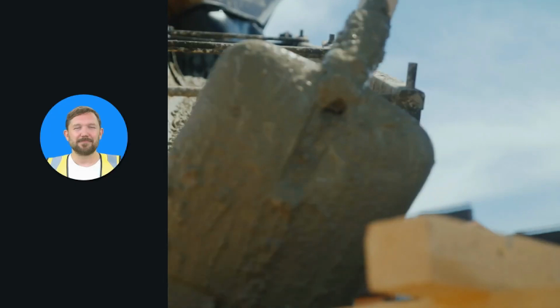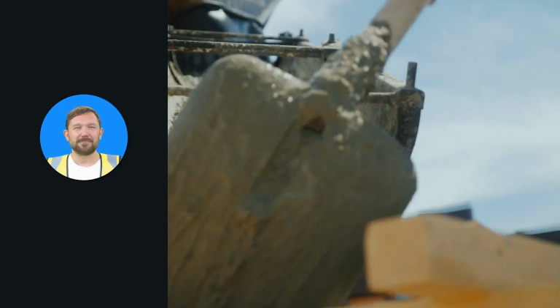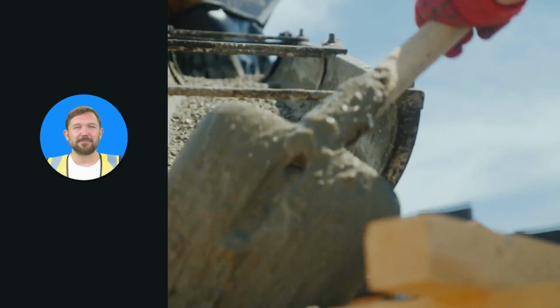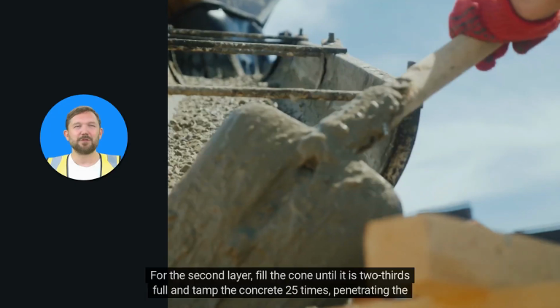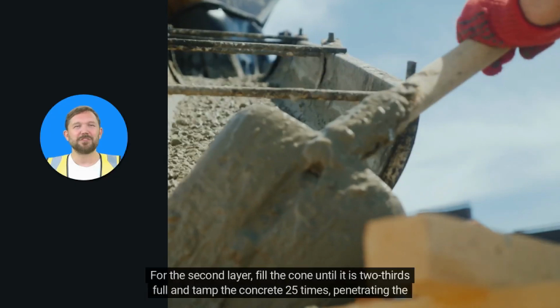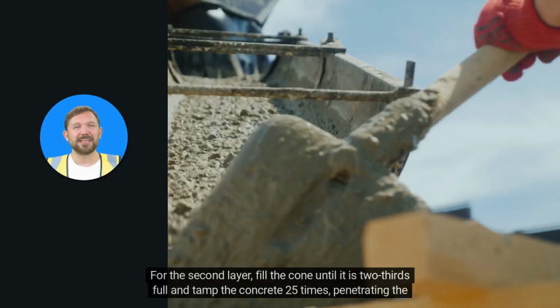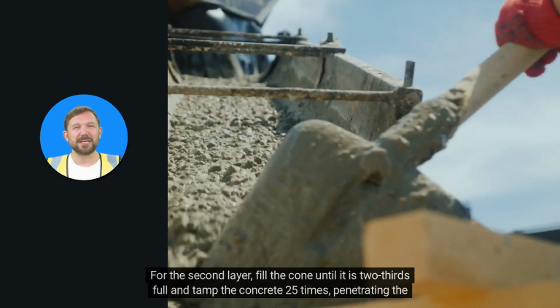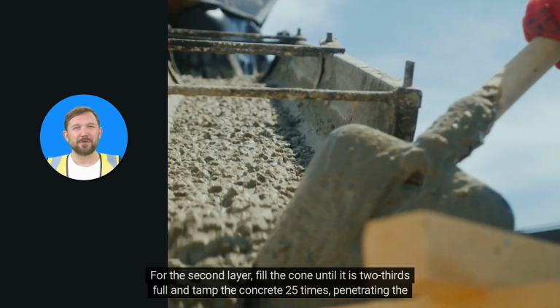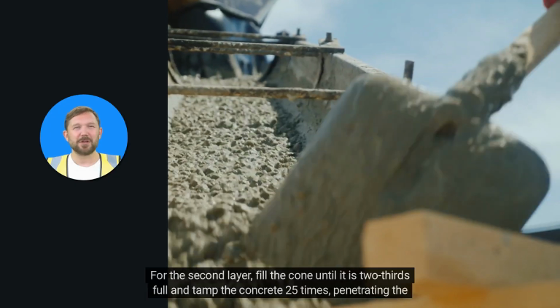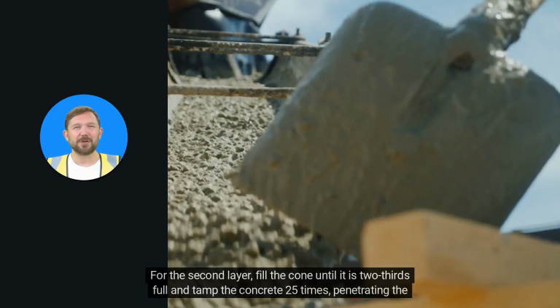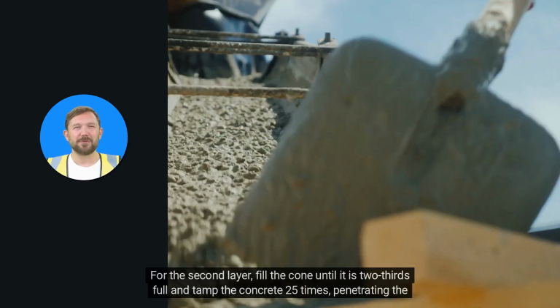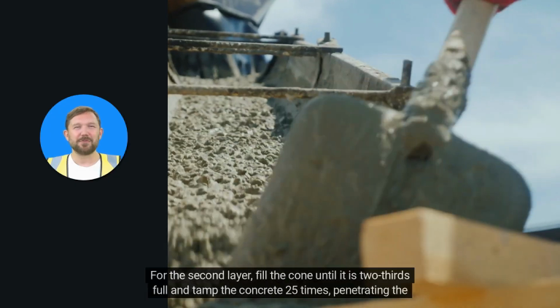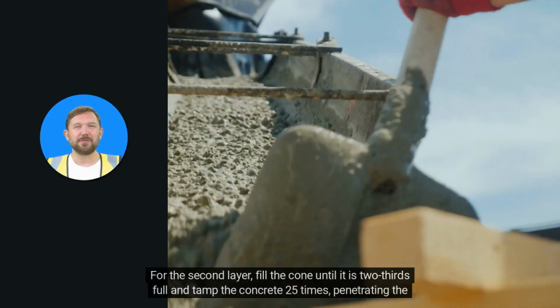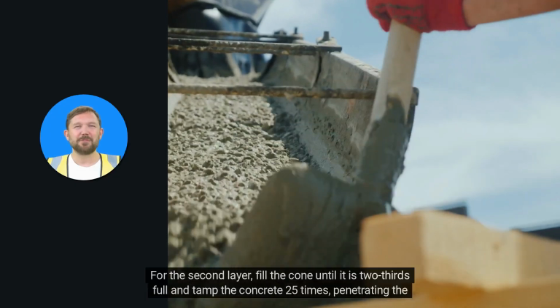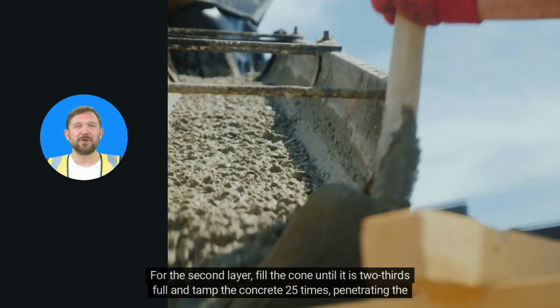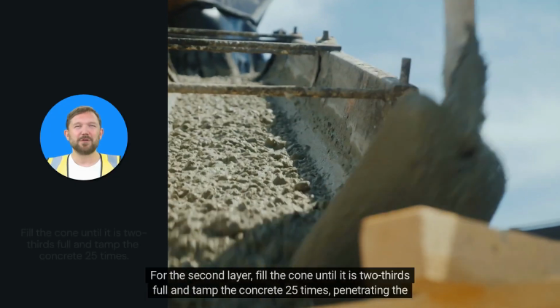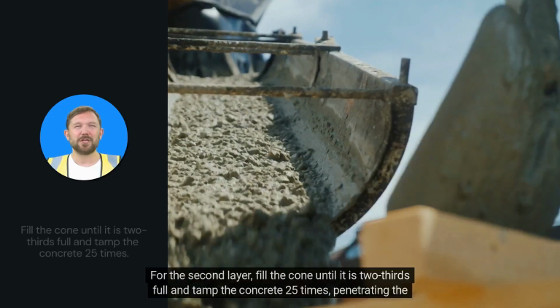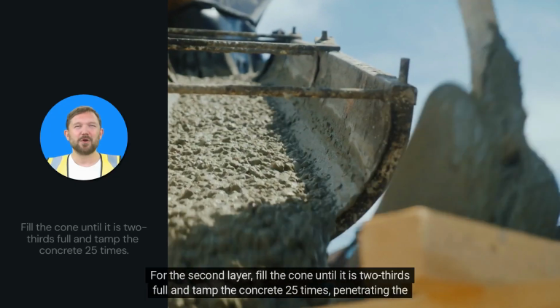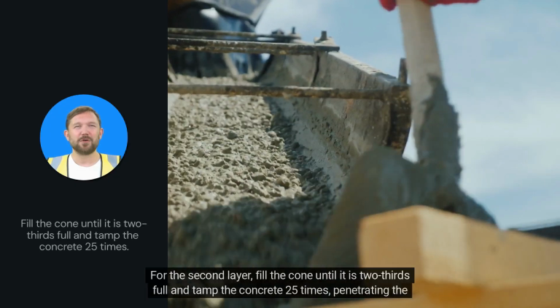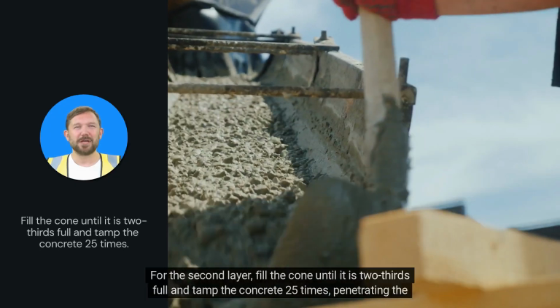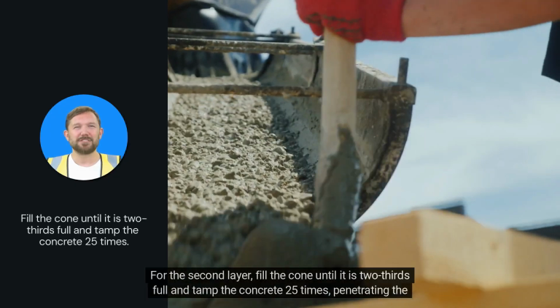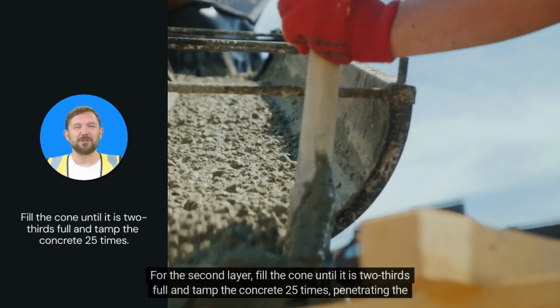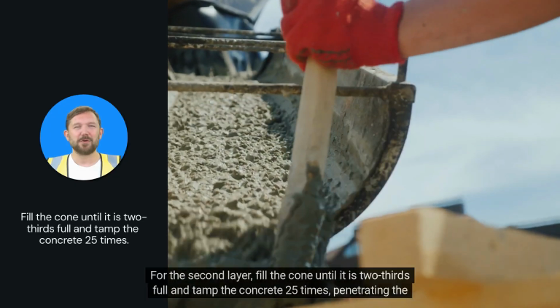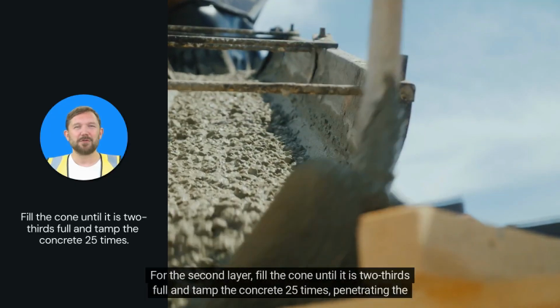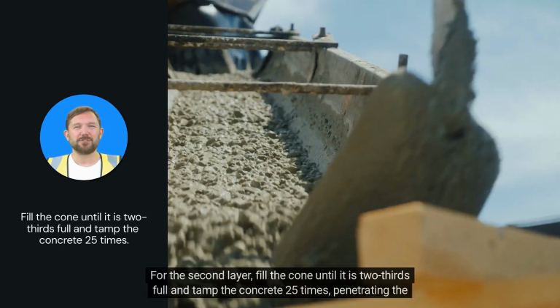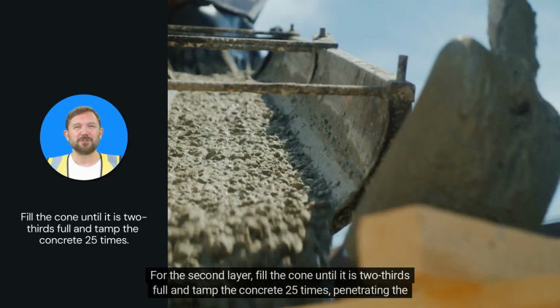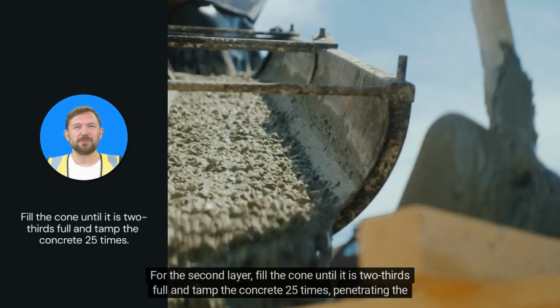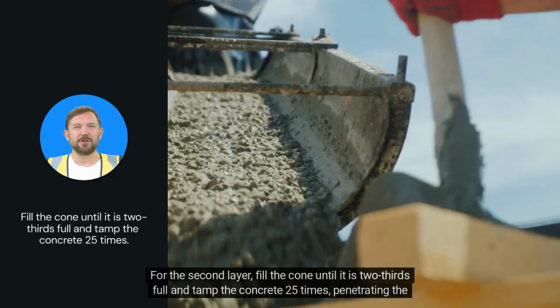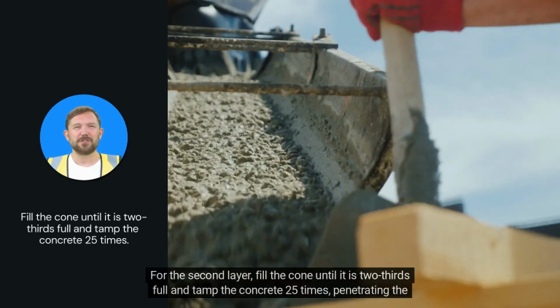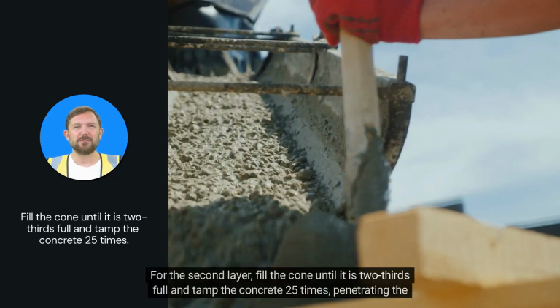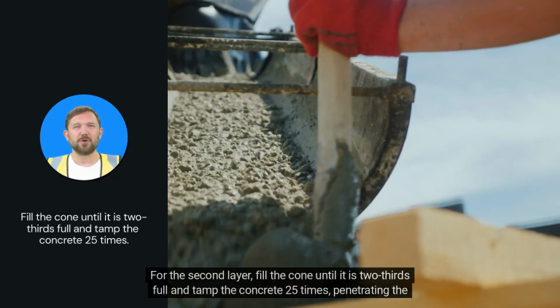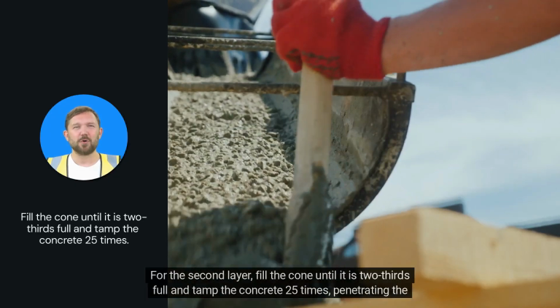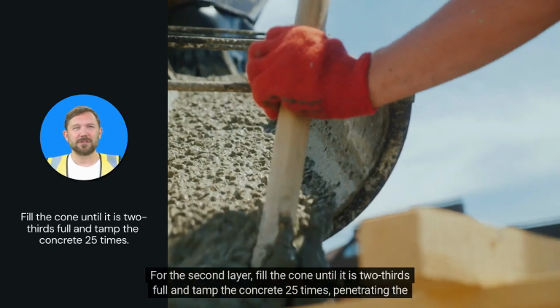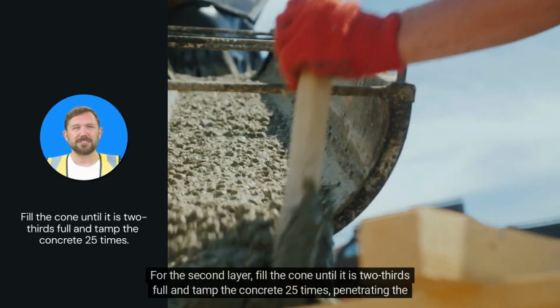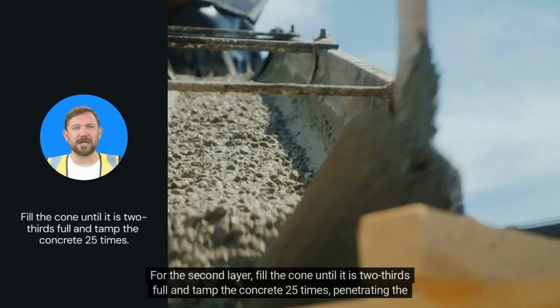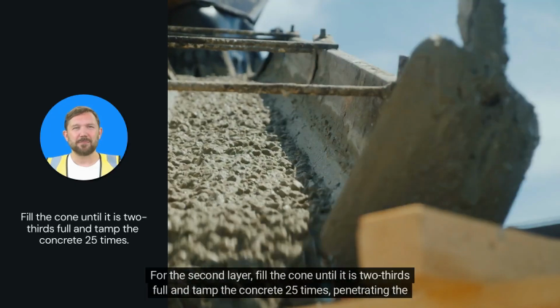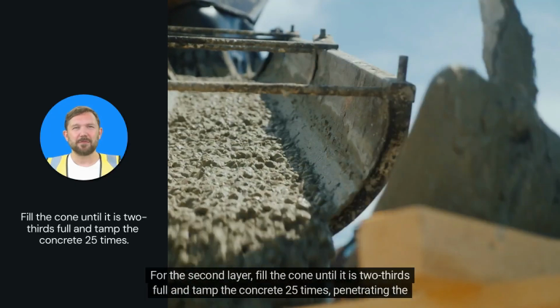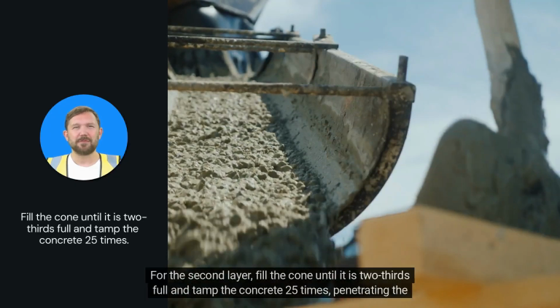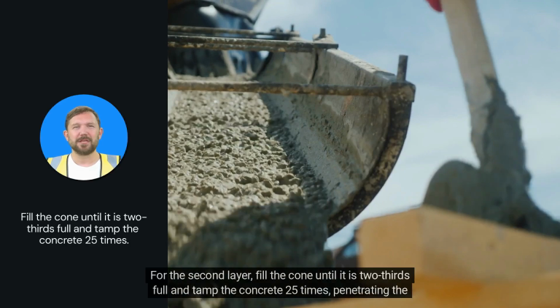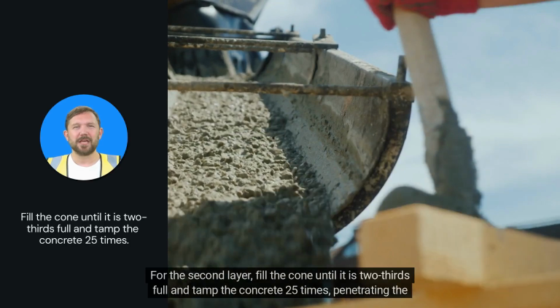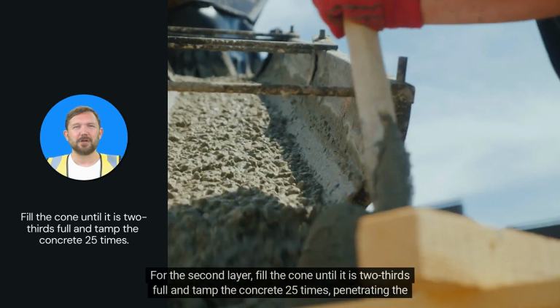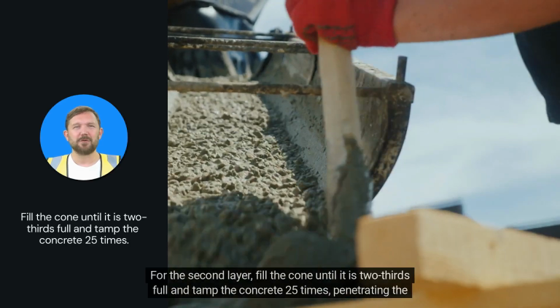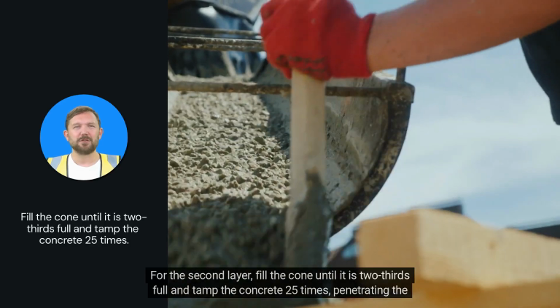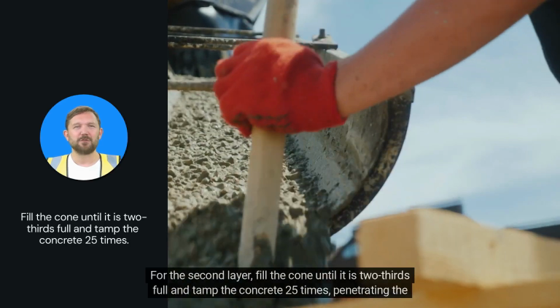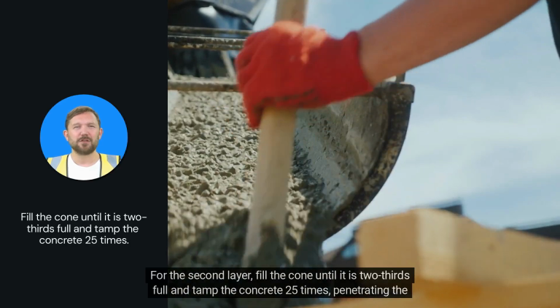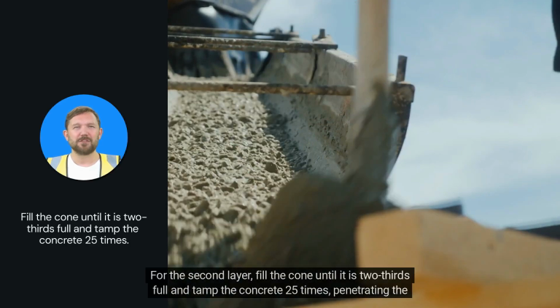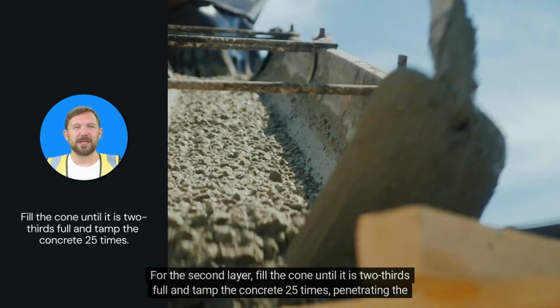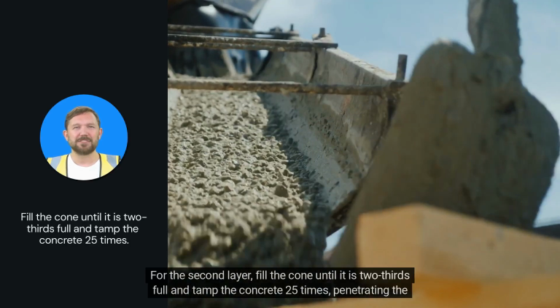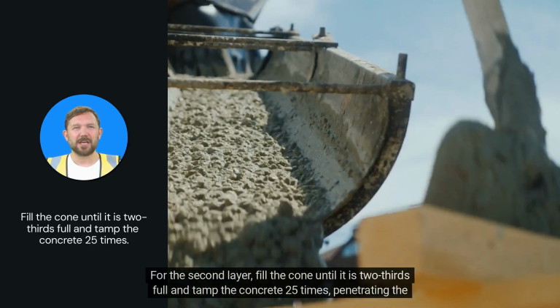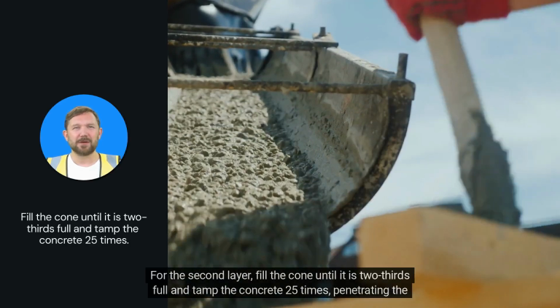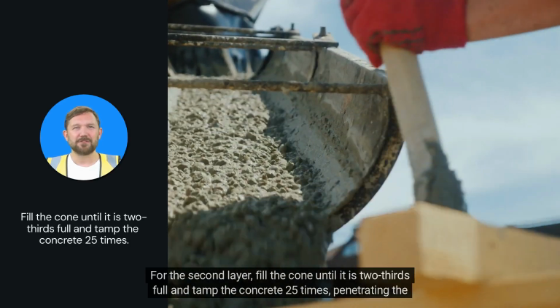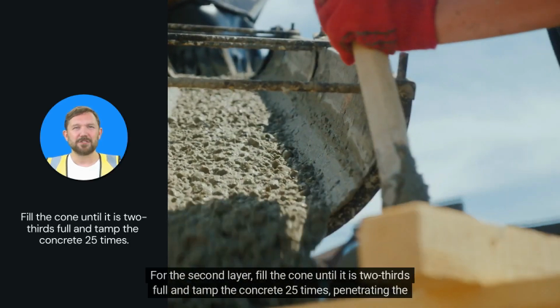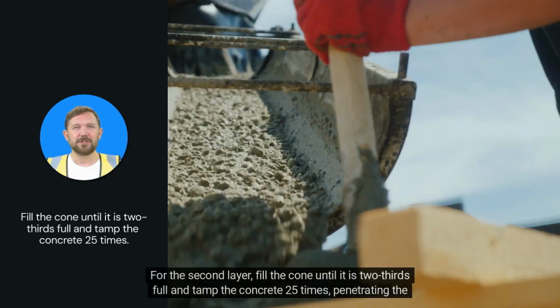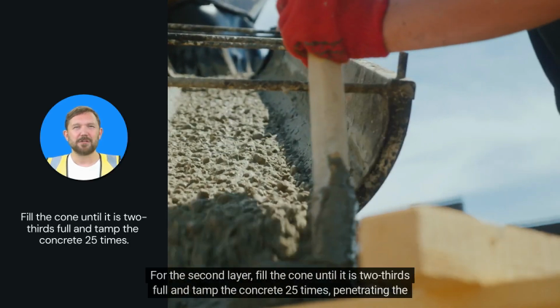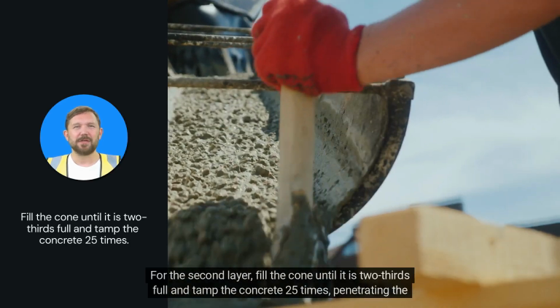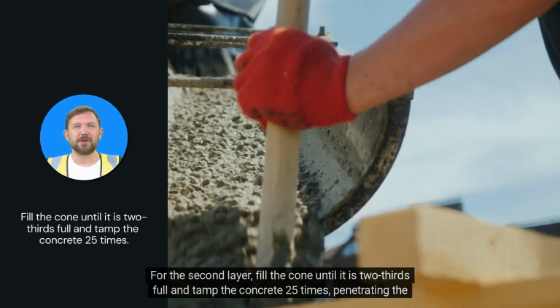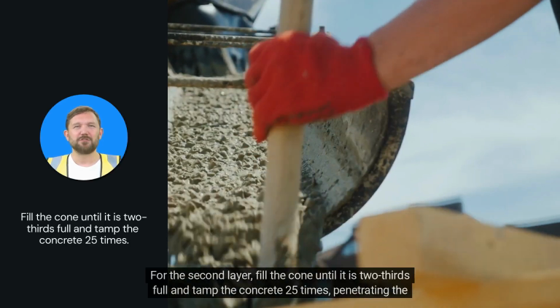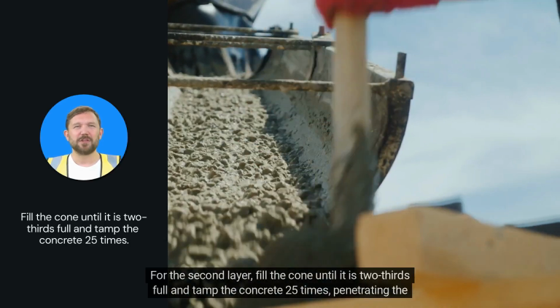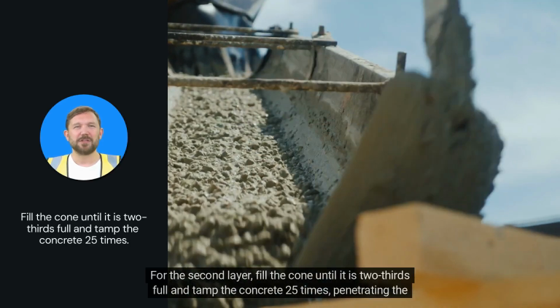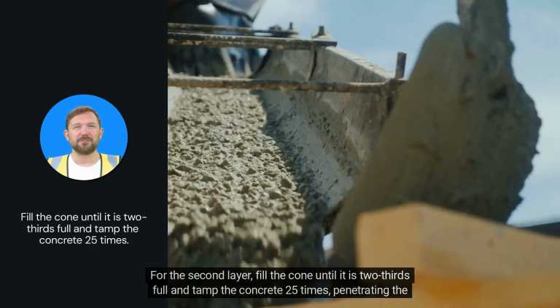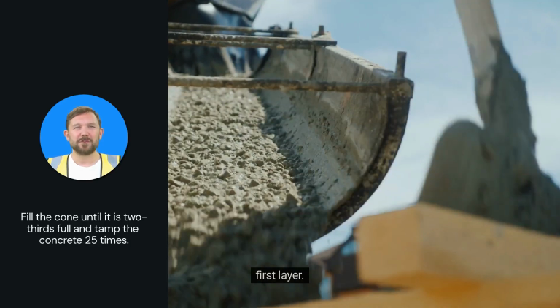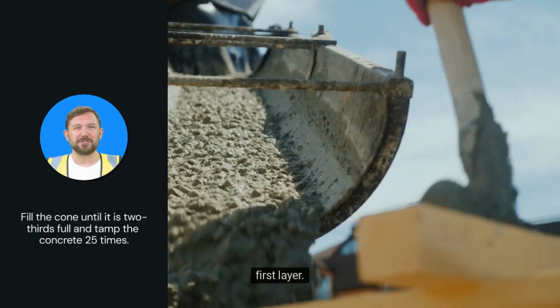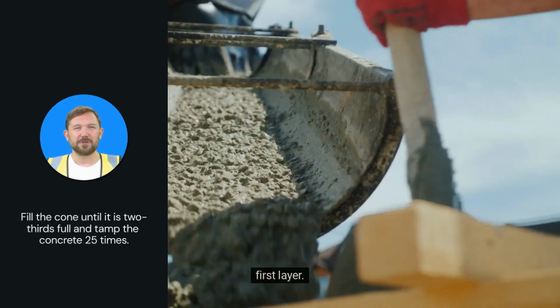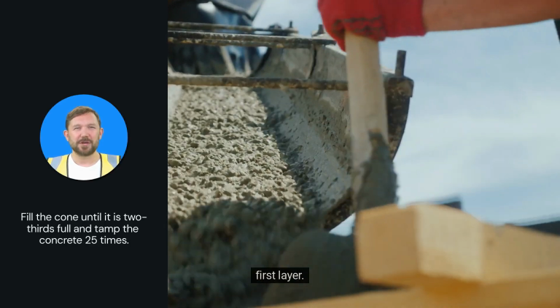For the second layer, fill the cone until it is two-thirds full and tamp the concrete 25 times, penetrating the first layer.